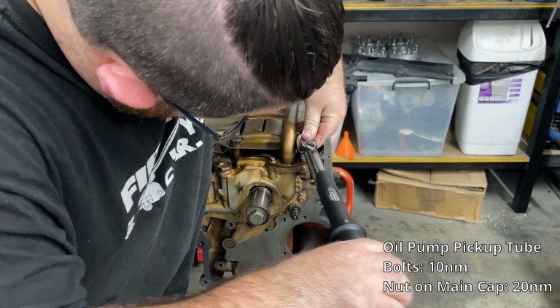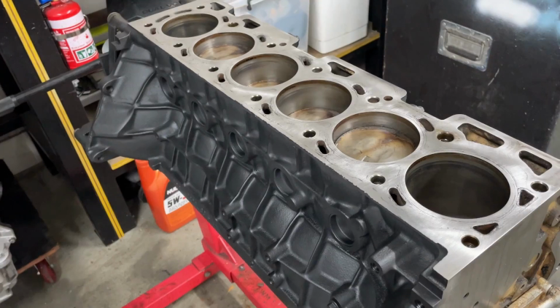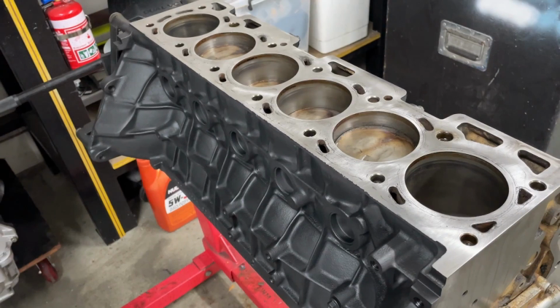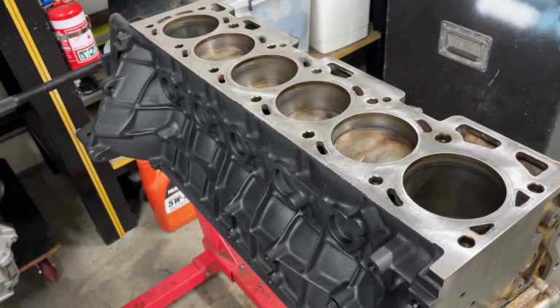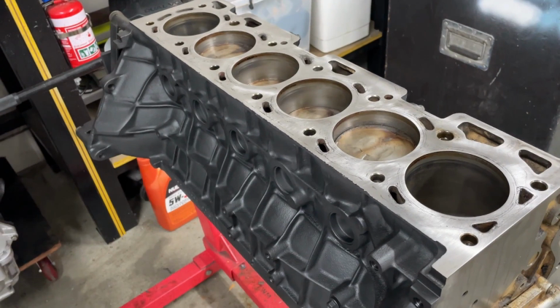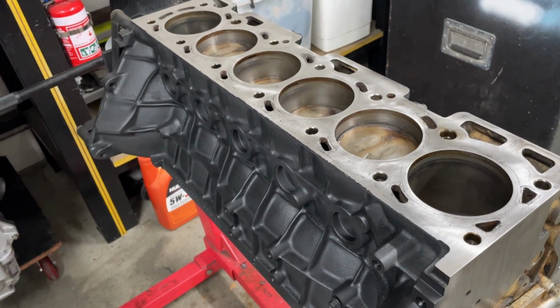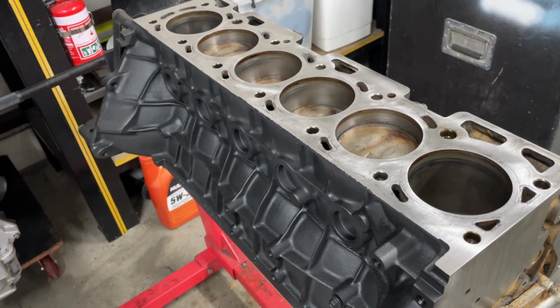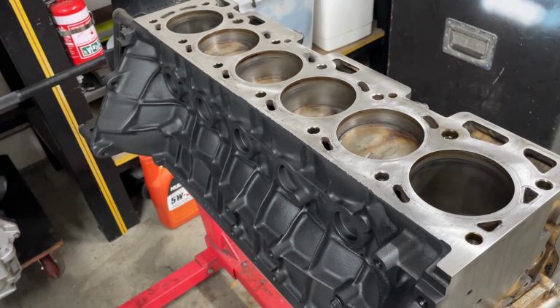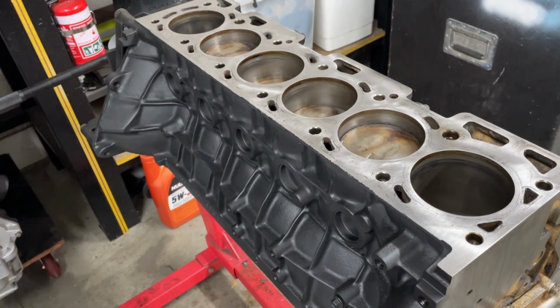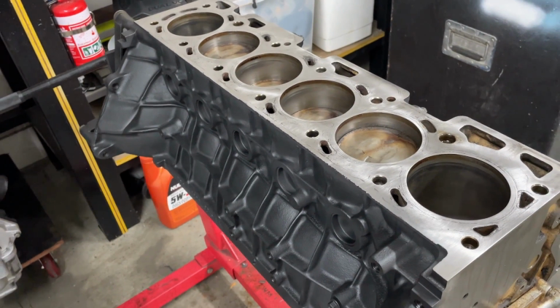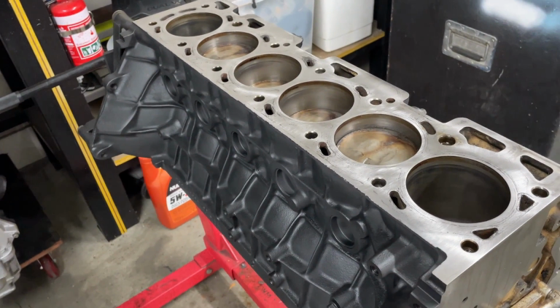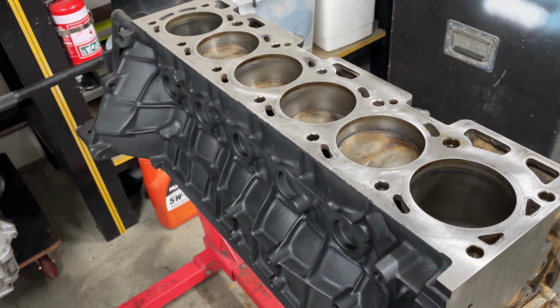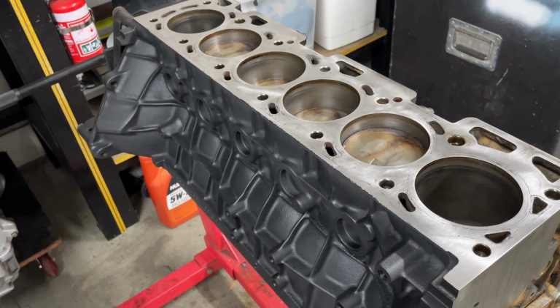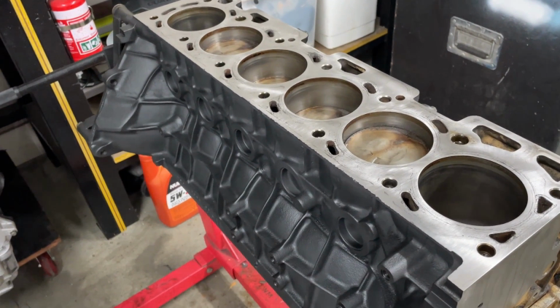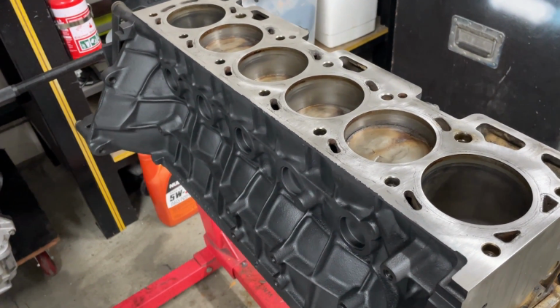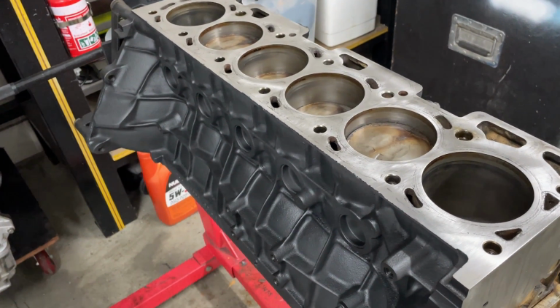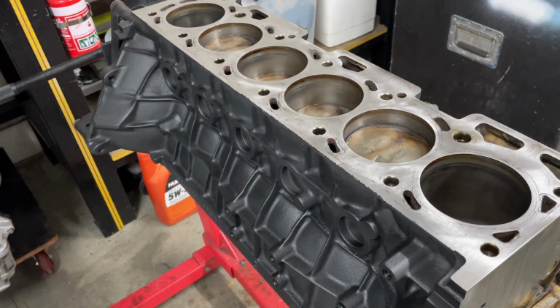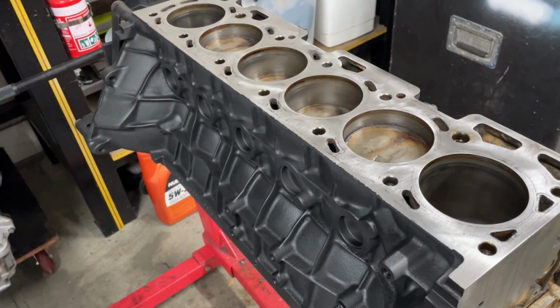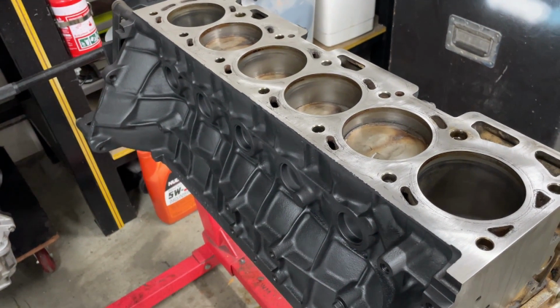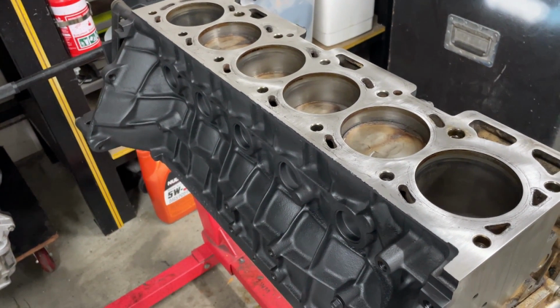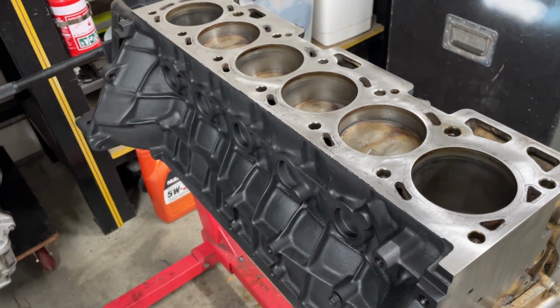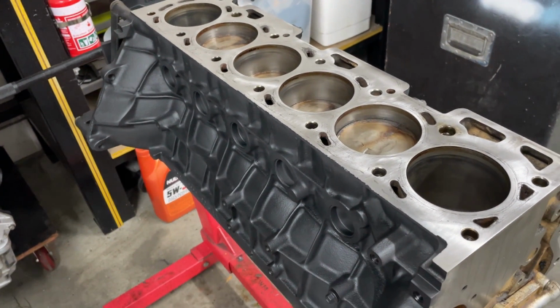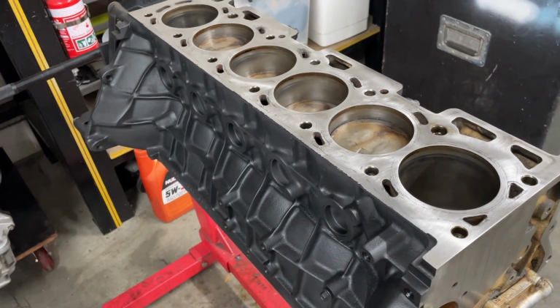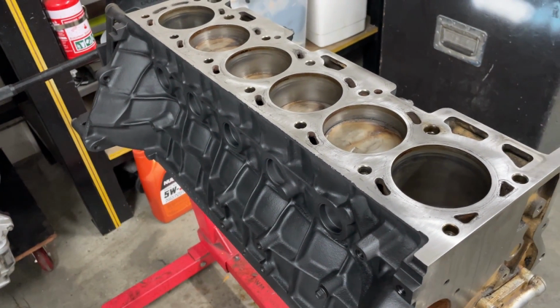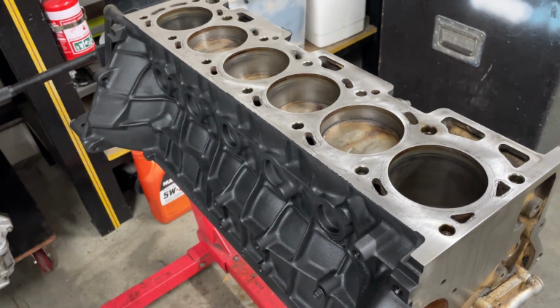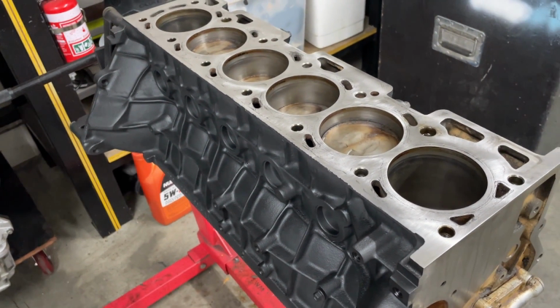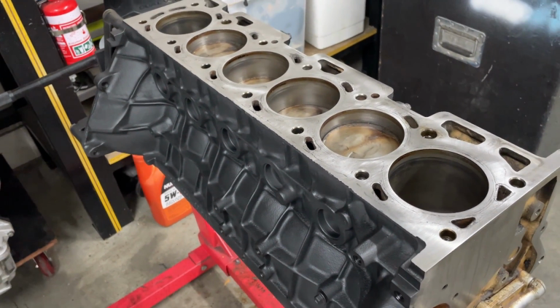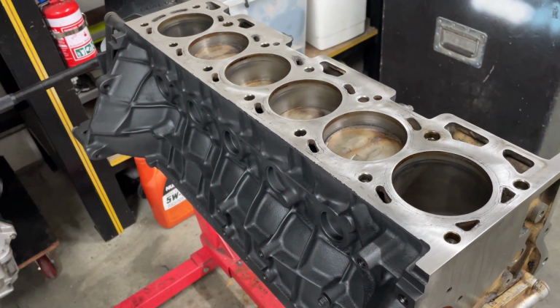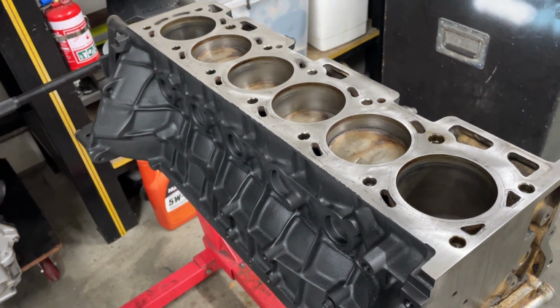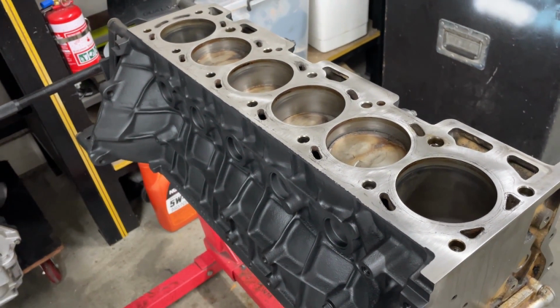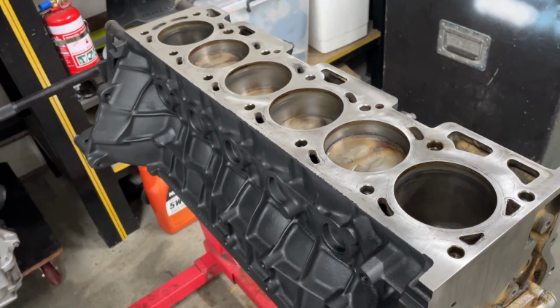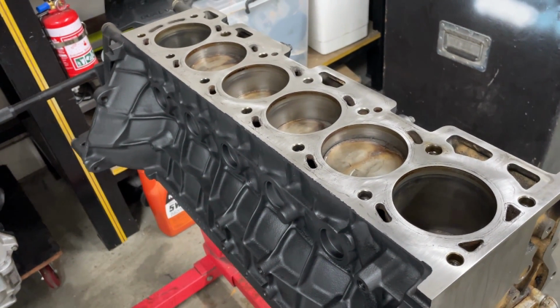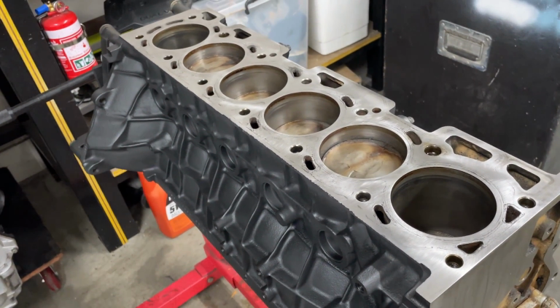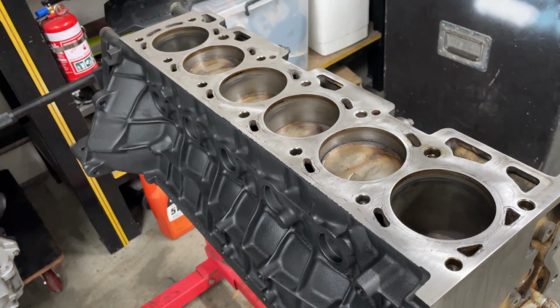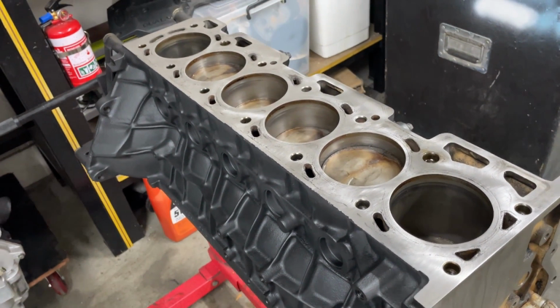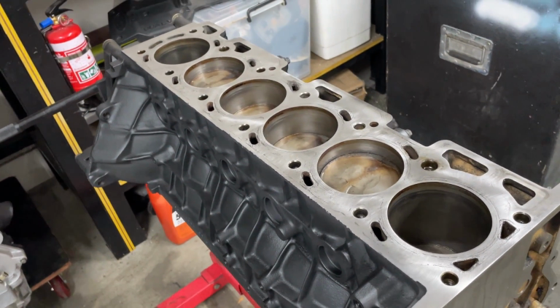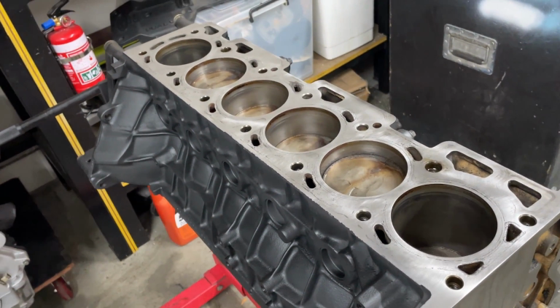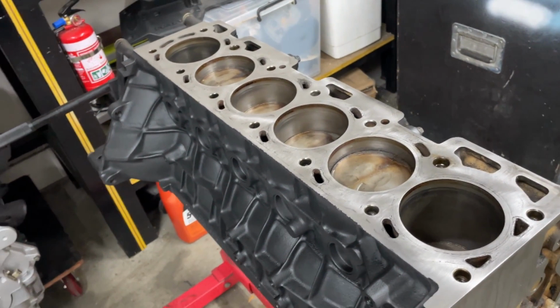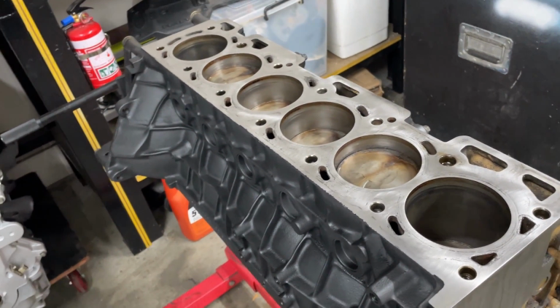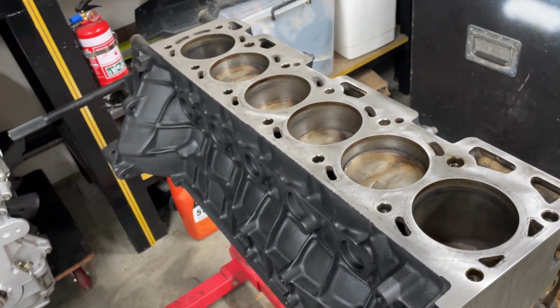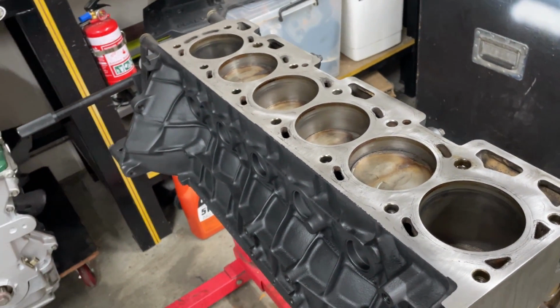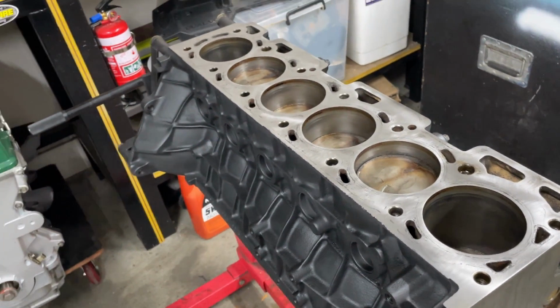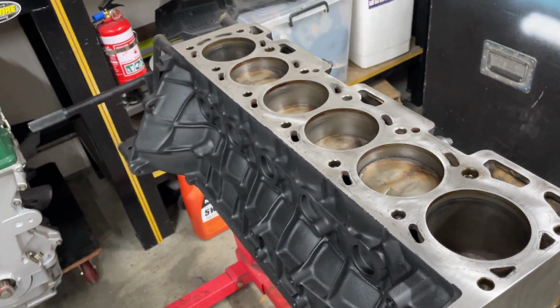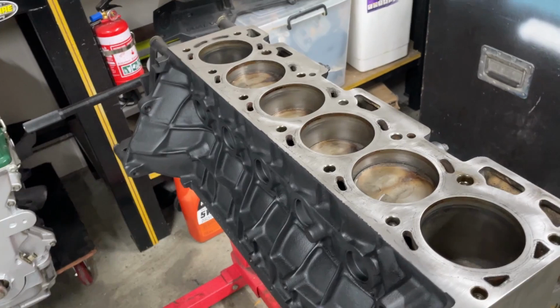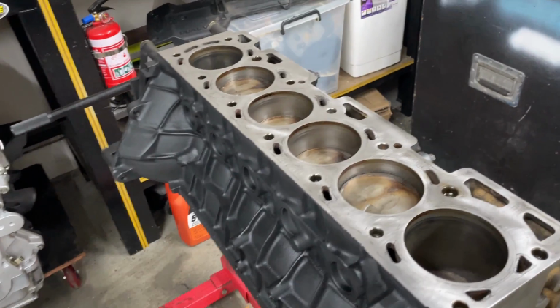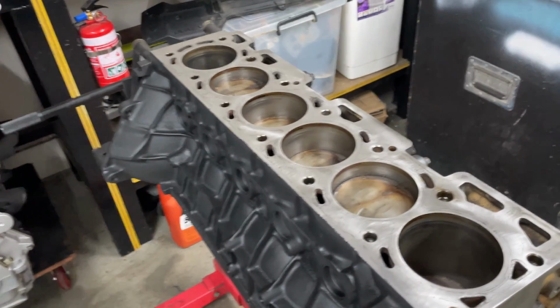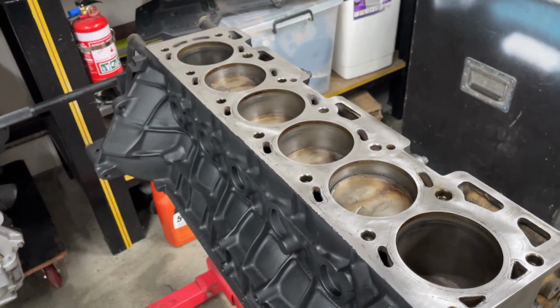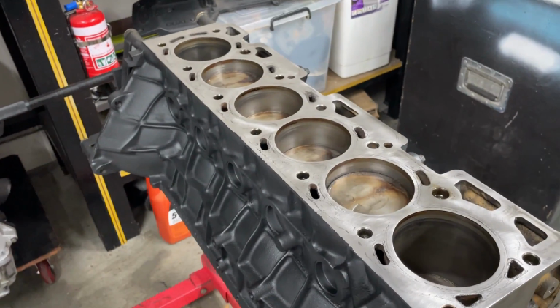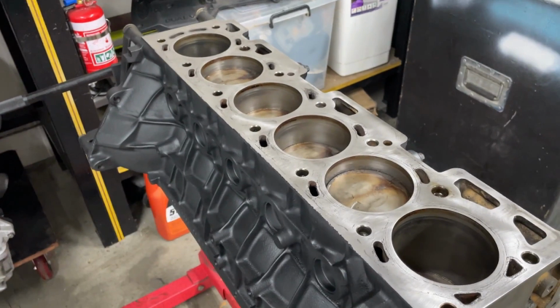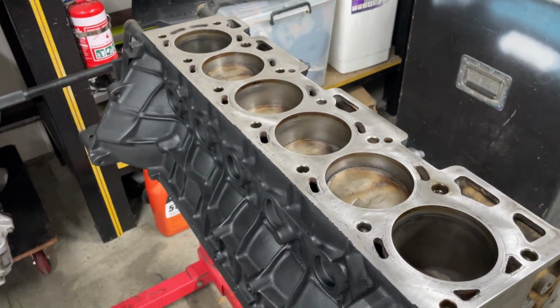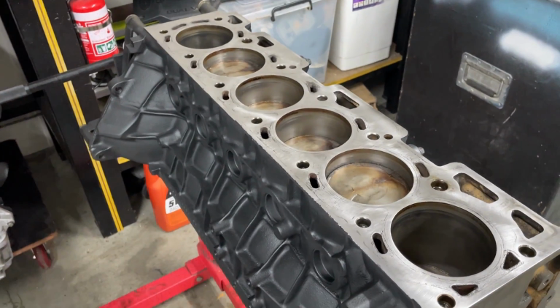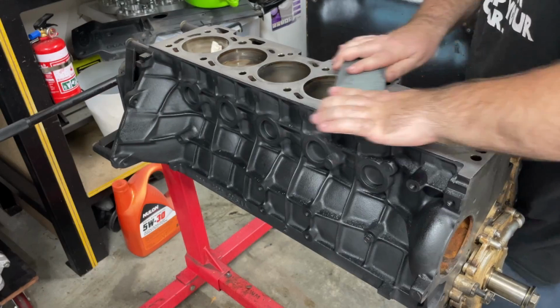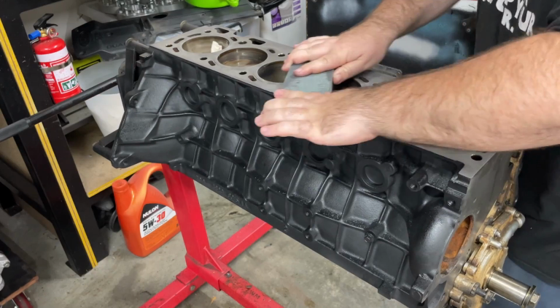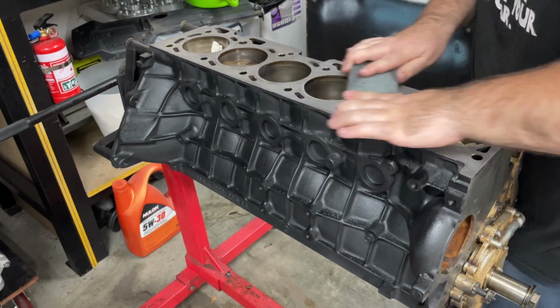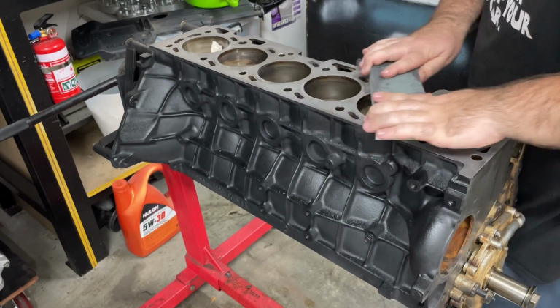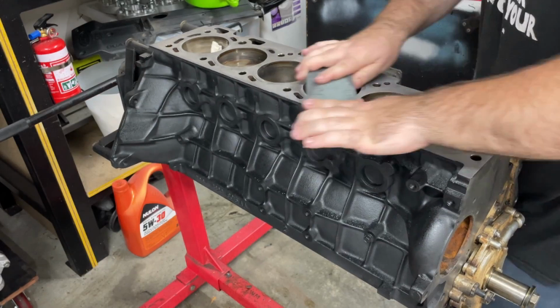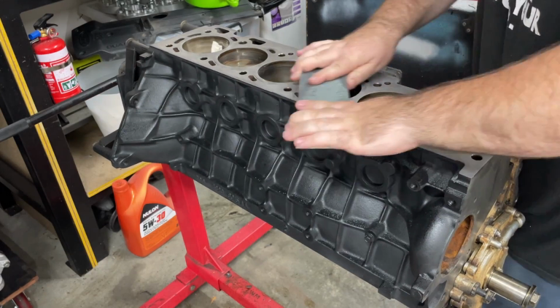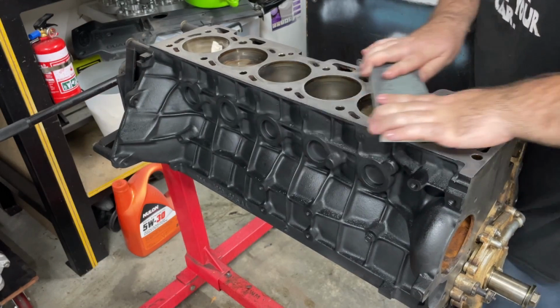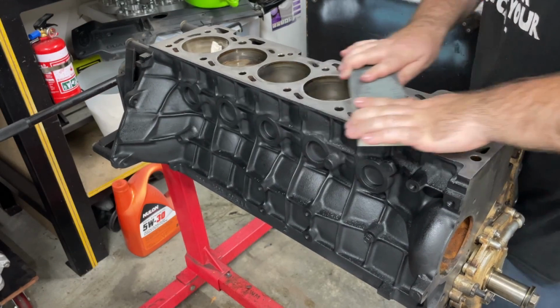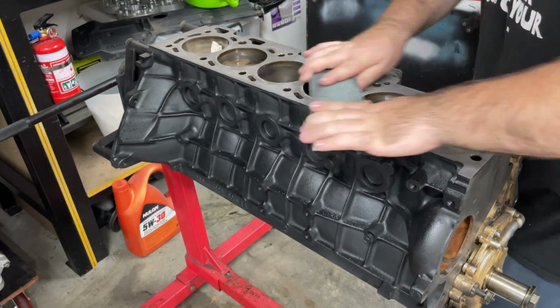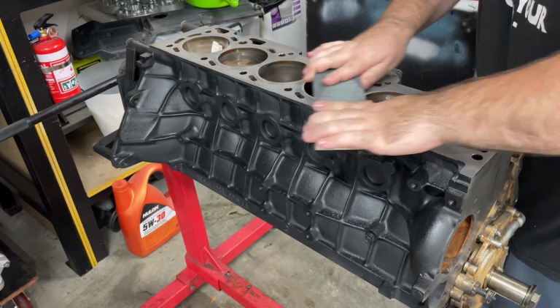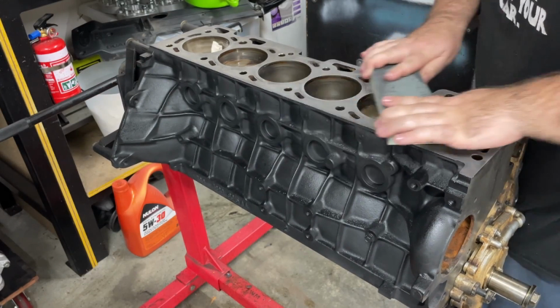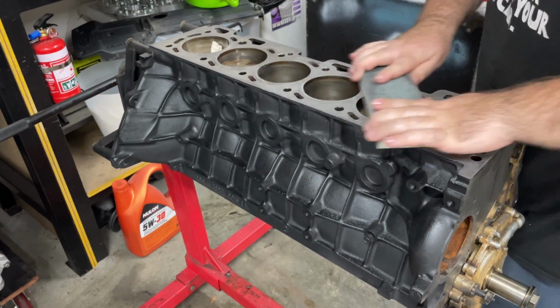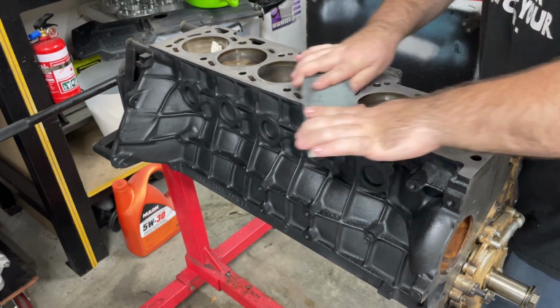So now that the rings and bearings are done, let's get the deck cleaned up and get the head back on.